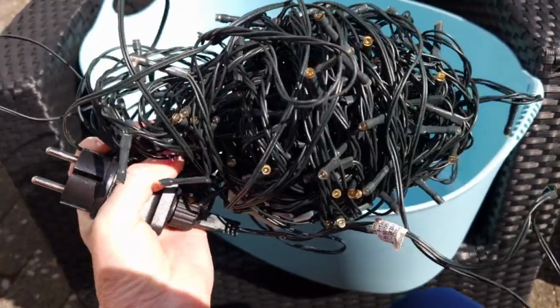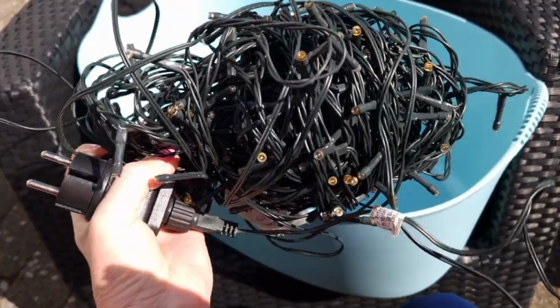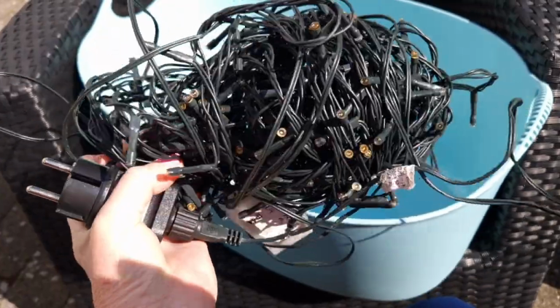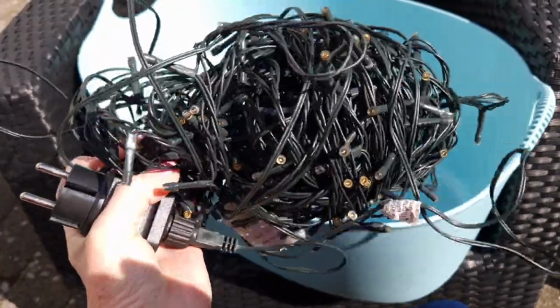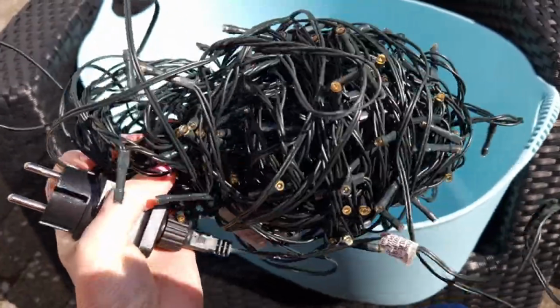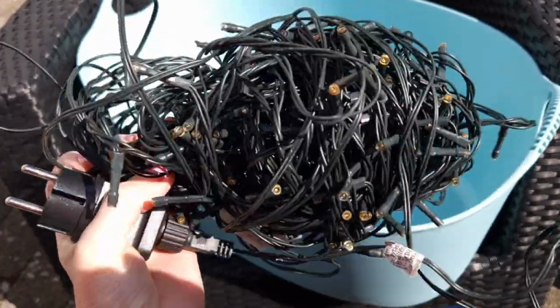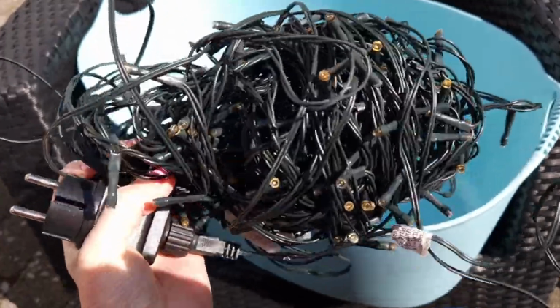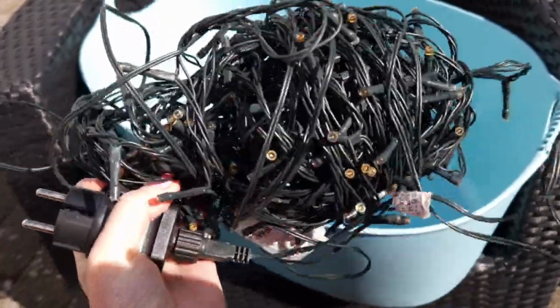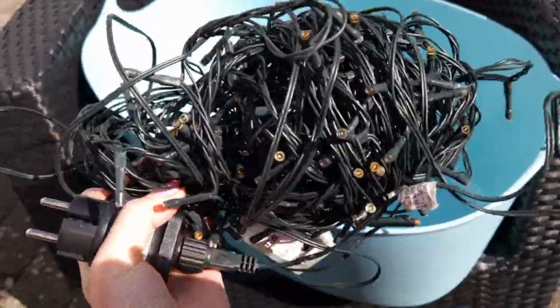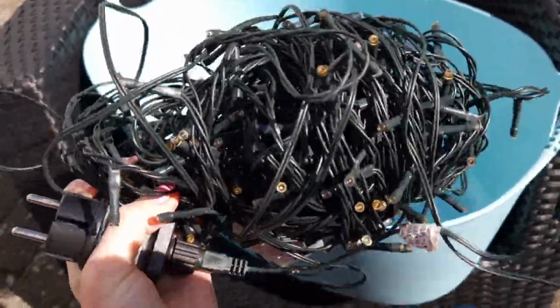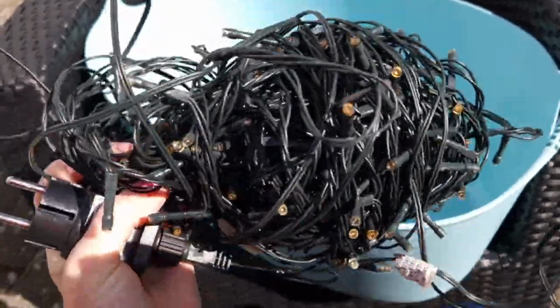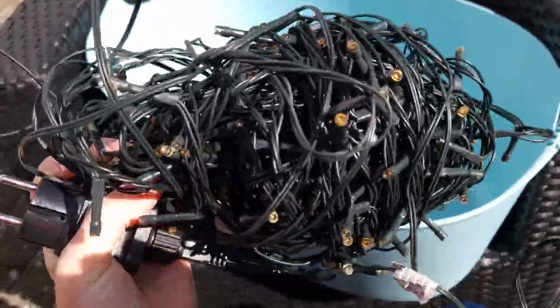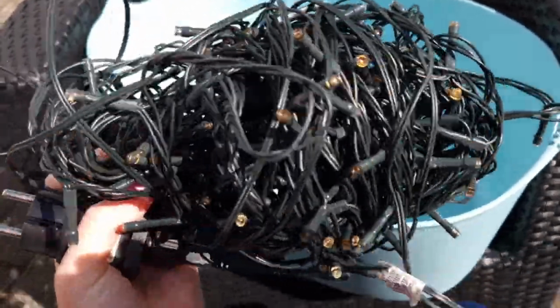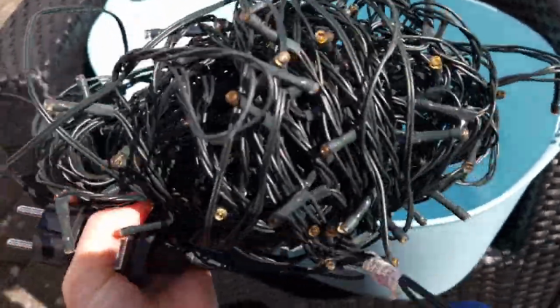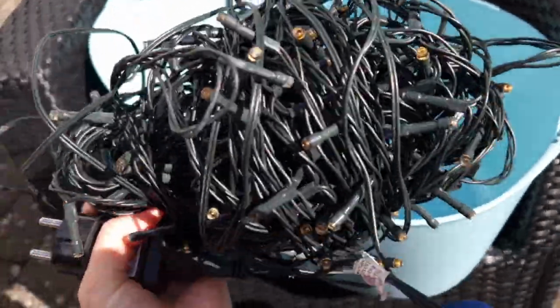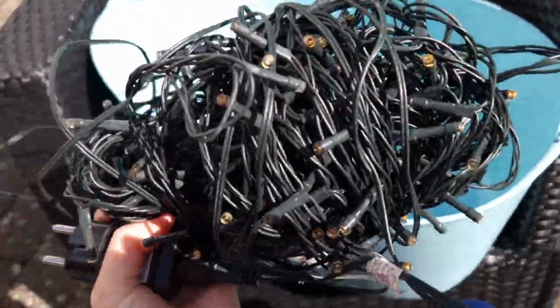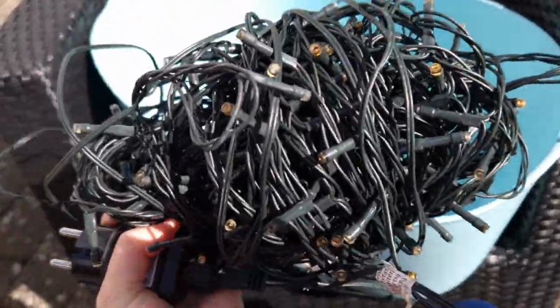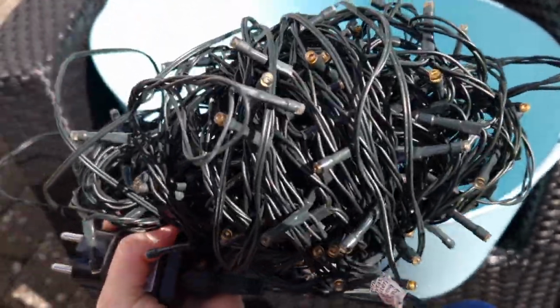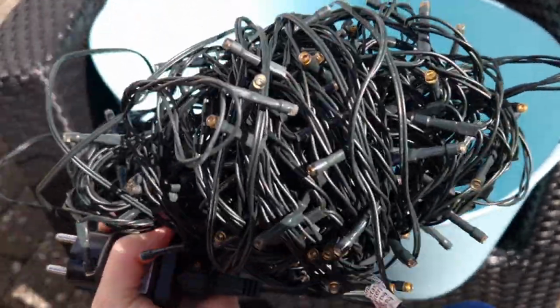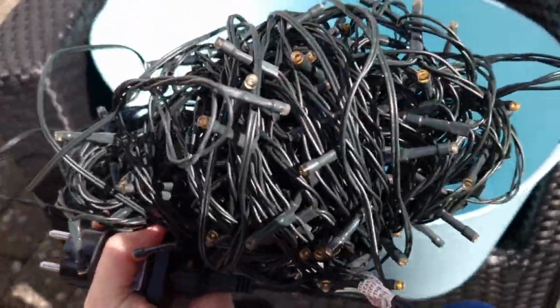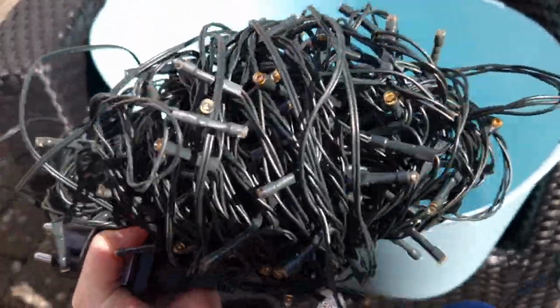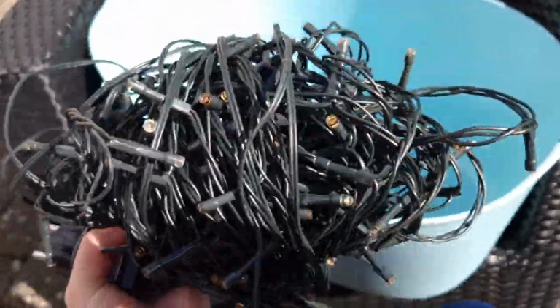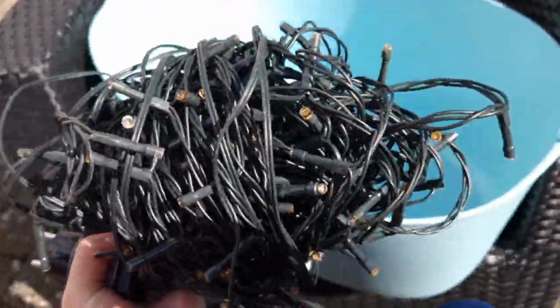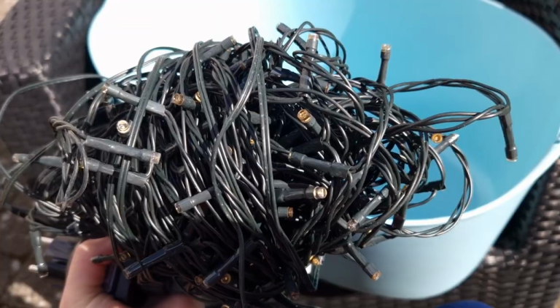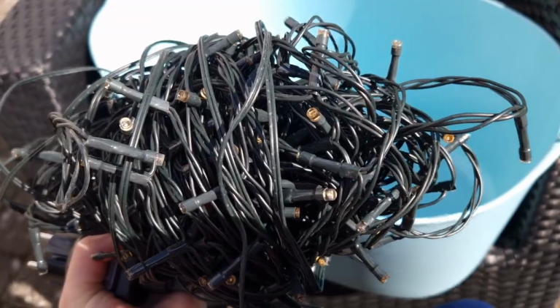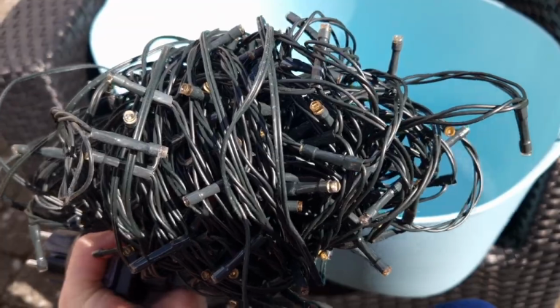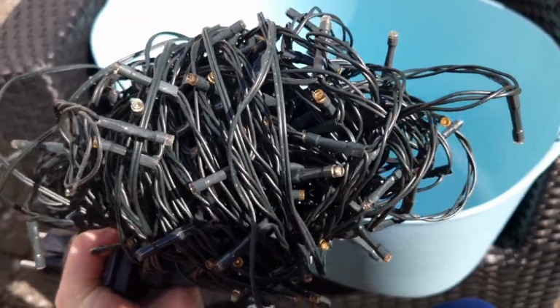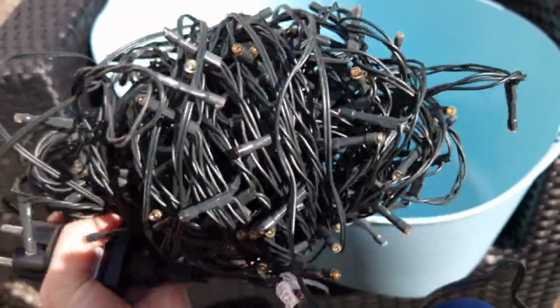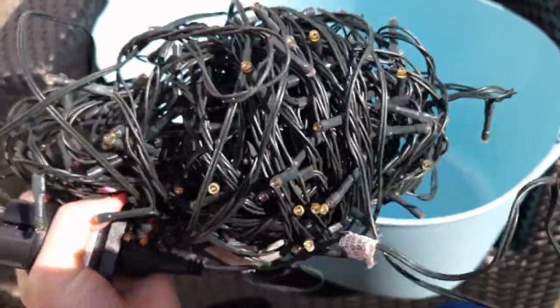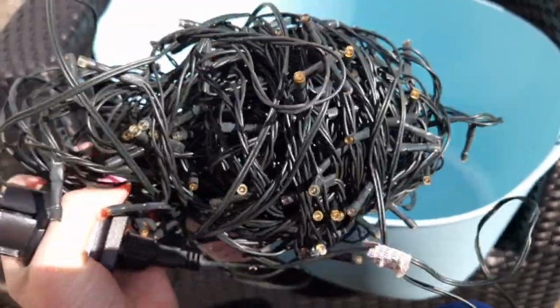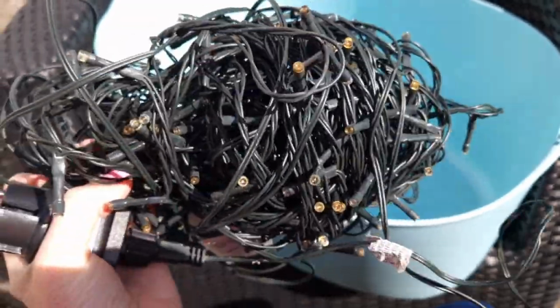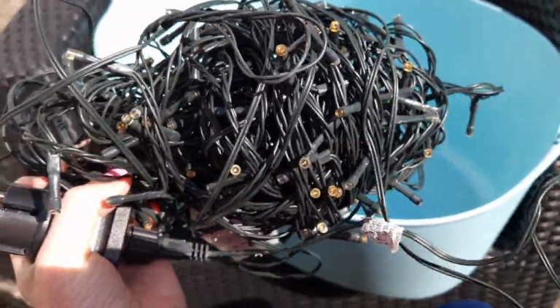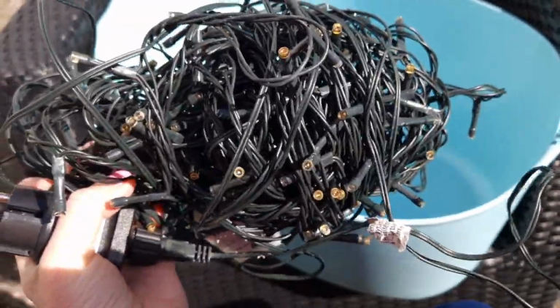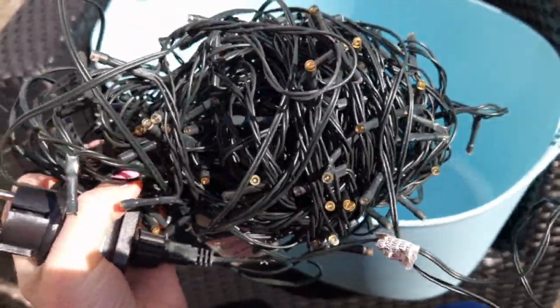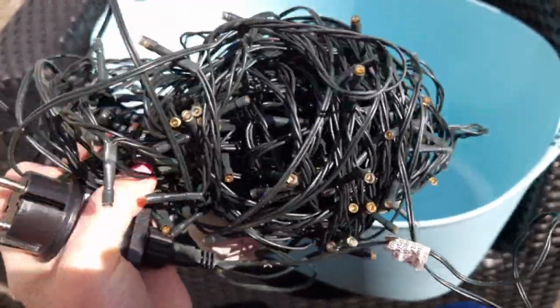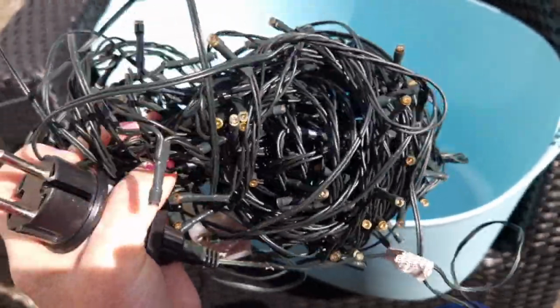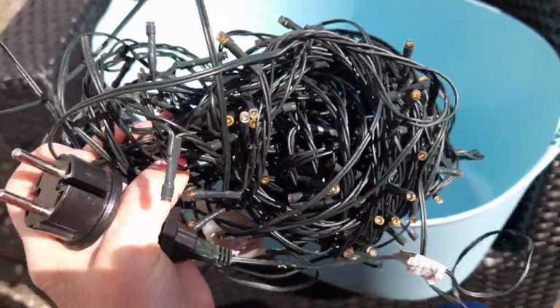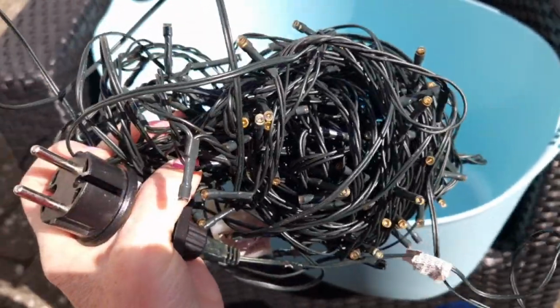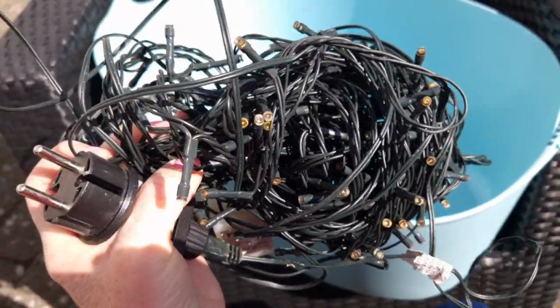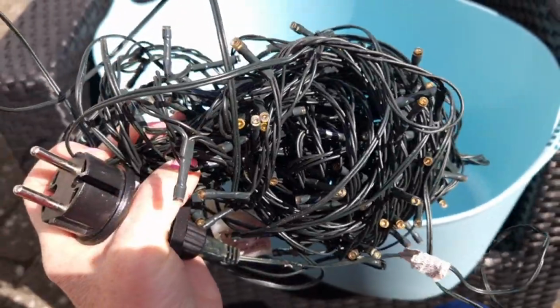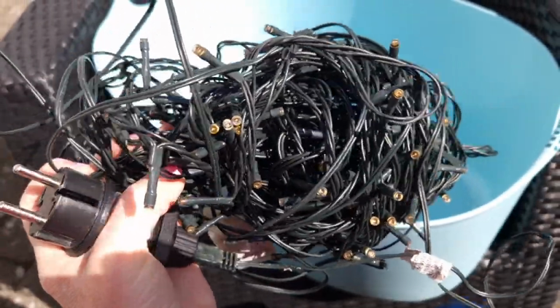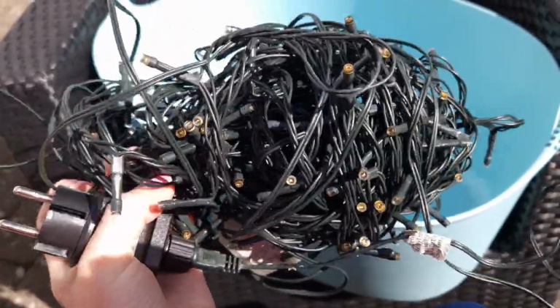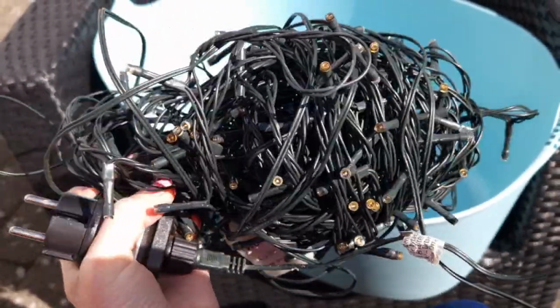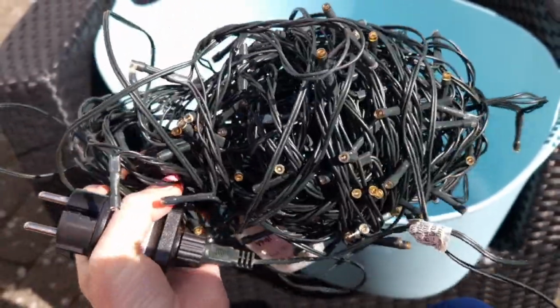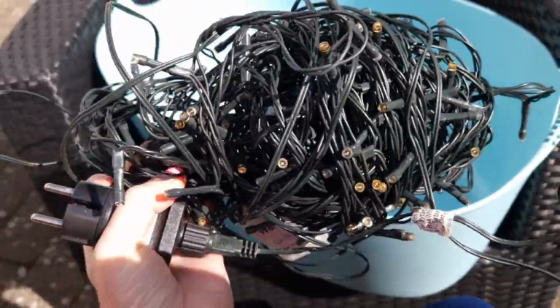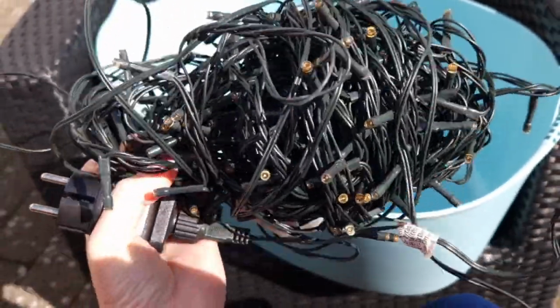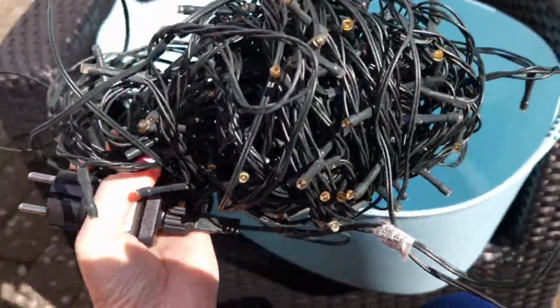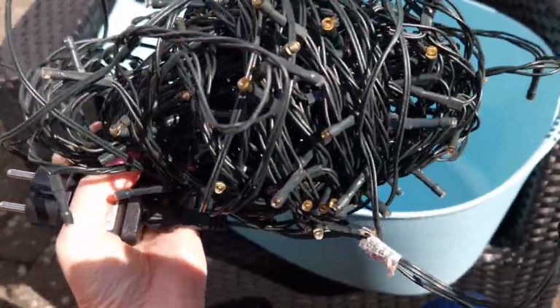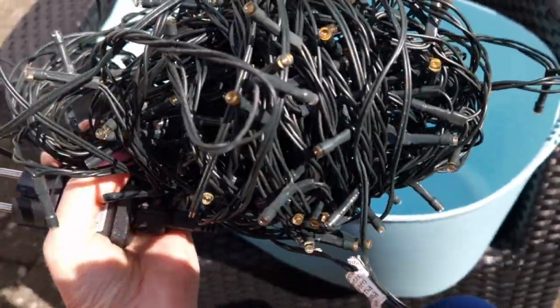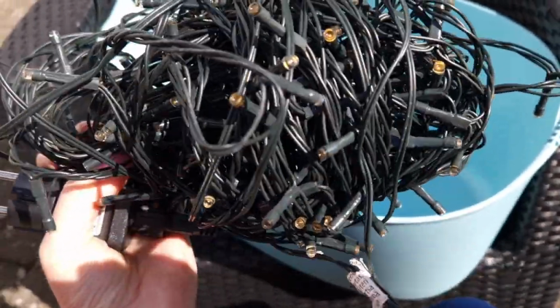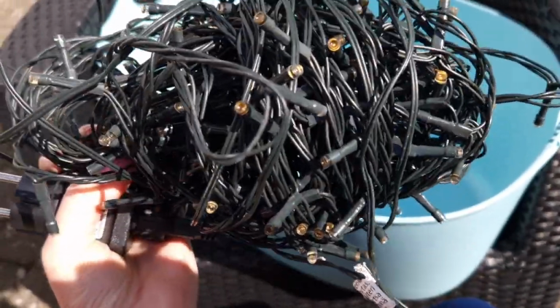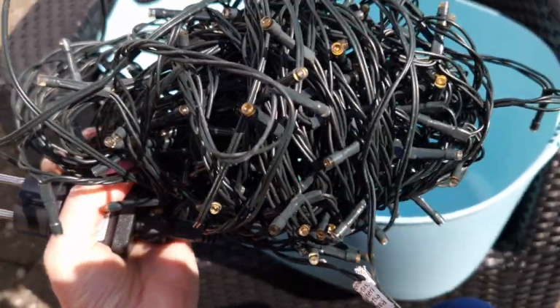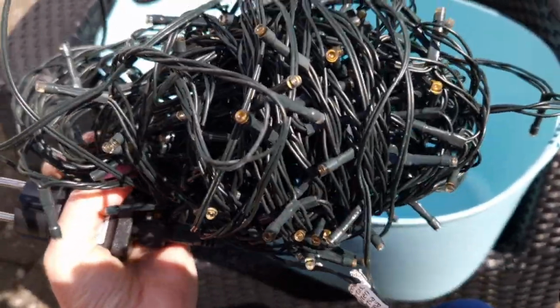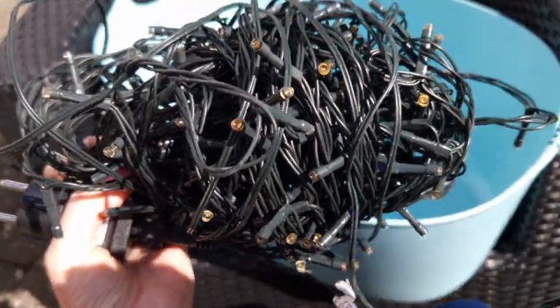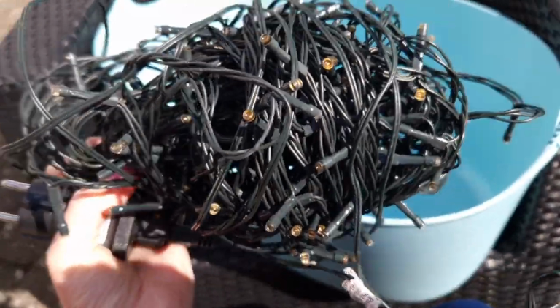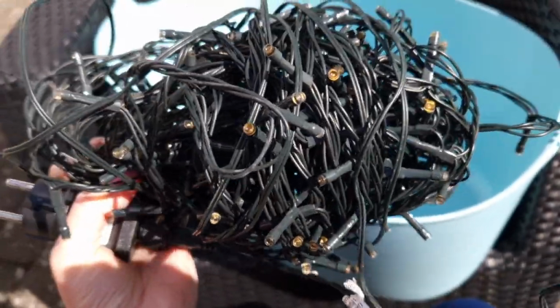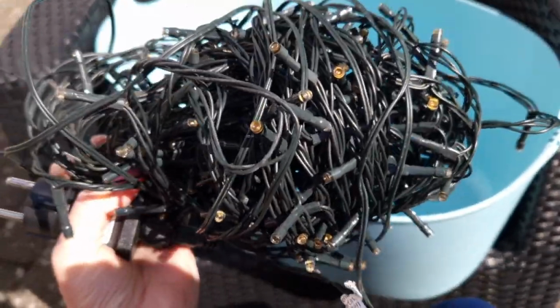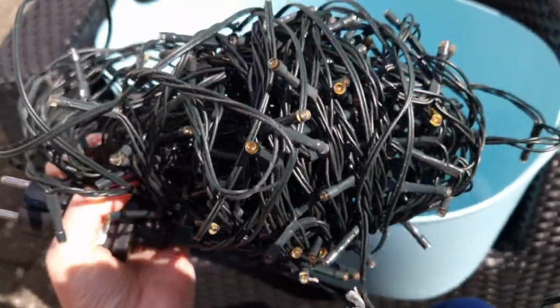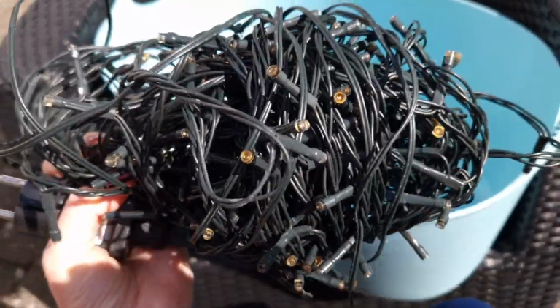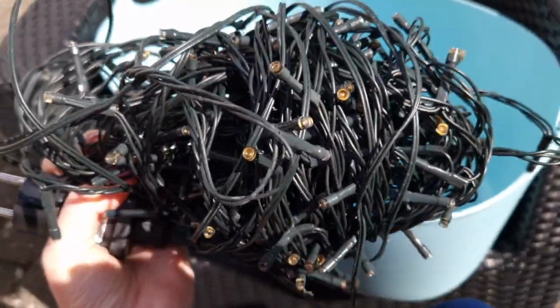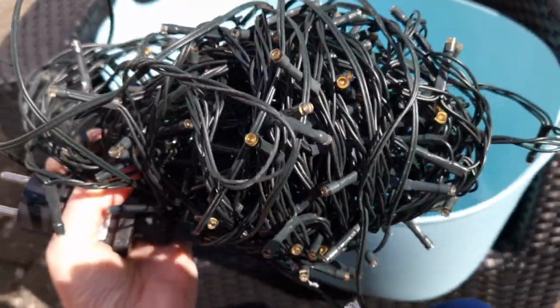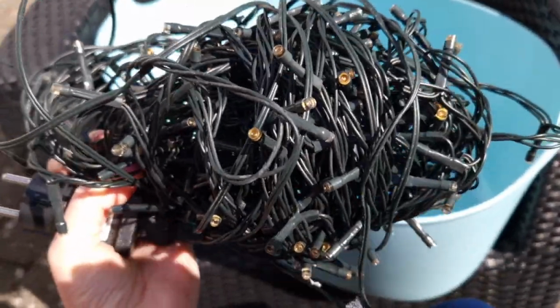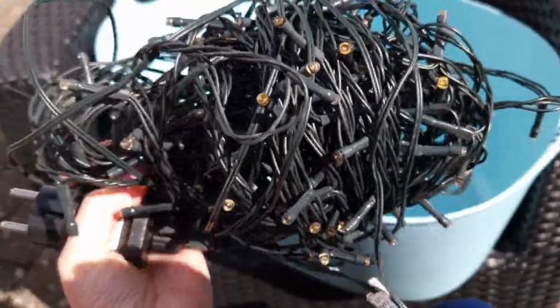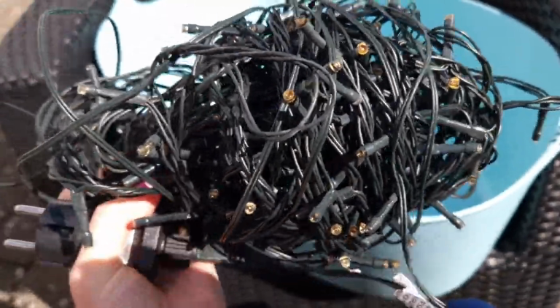And from the garden shed: some fairy lights. They no longer work, so they are just going into the electric recycling.